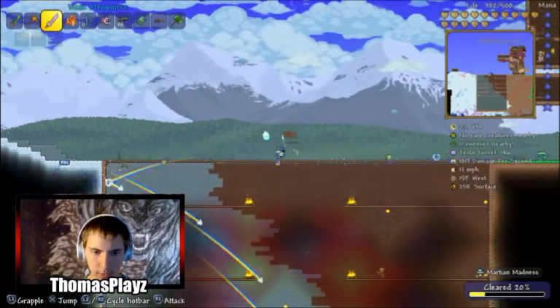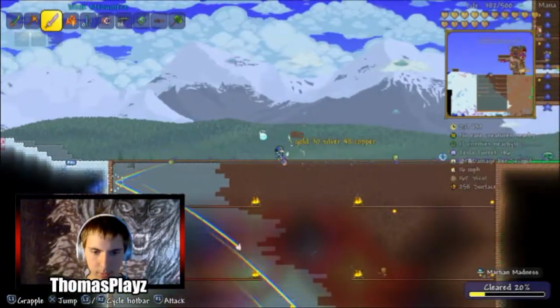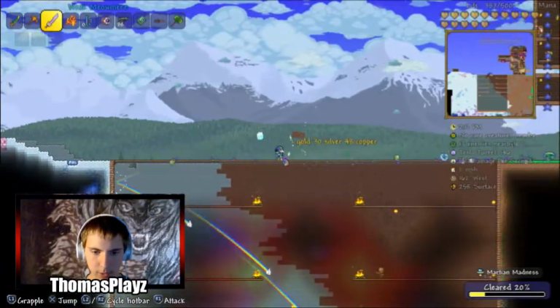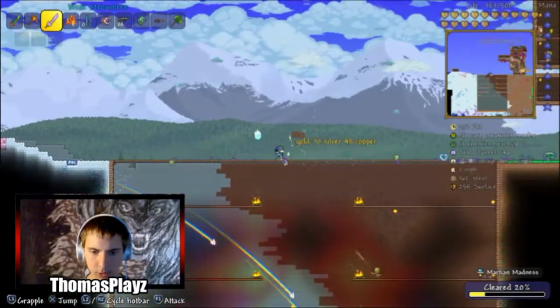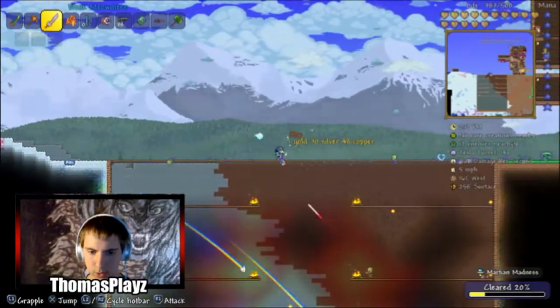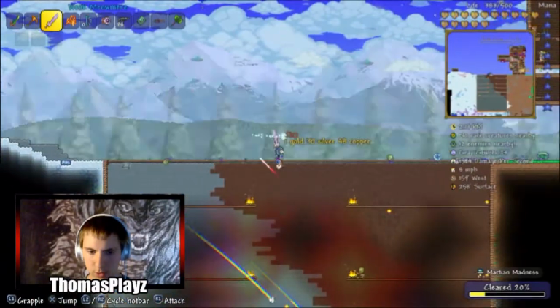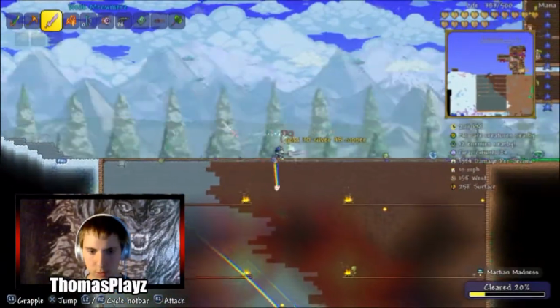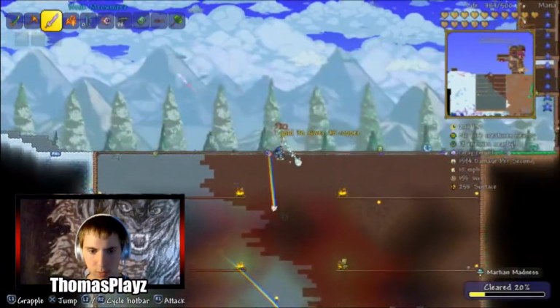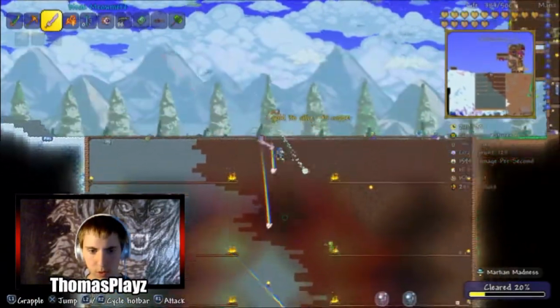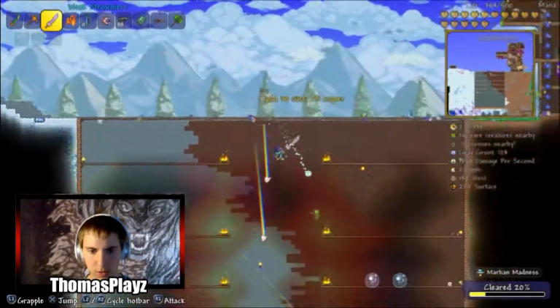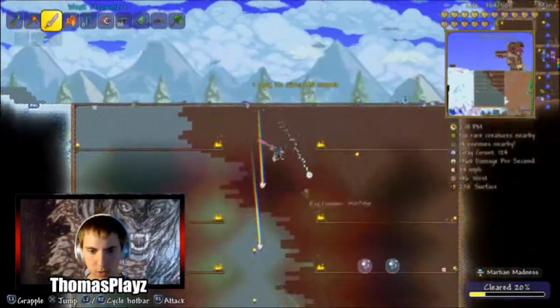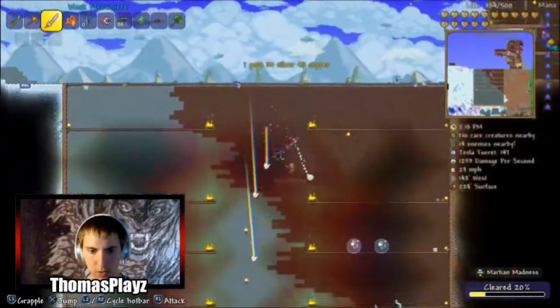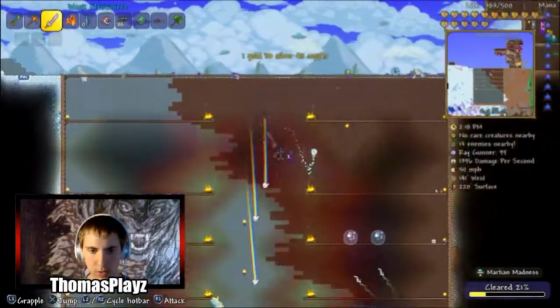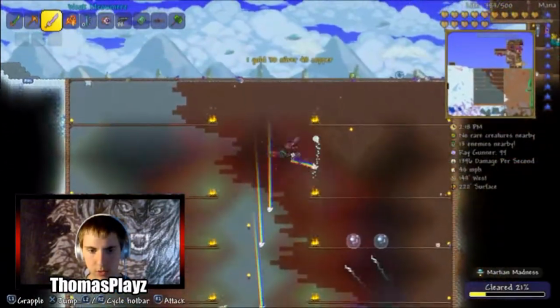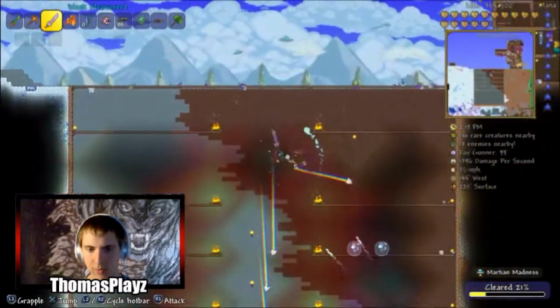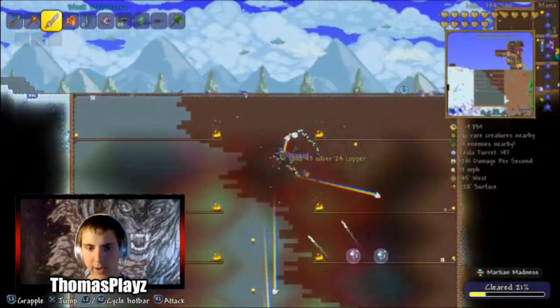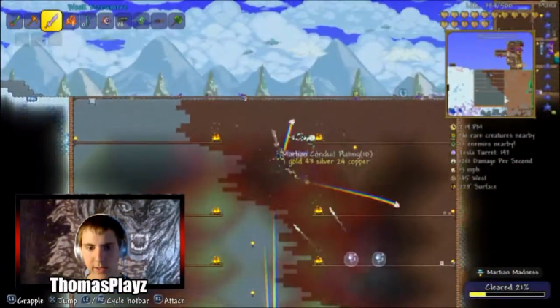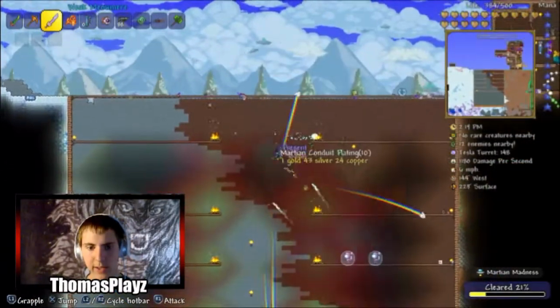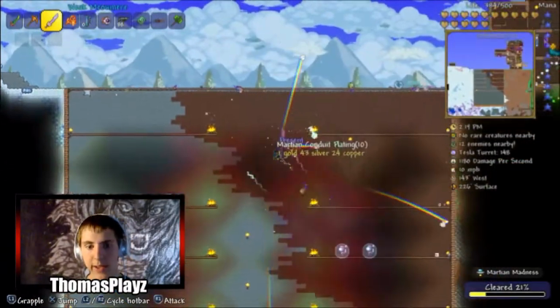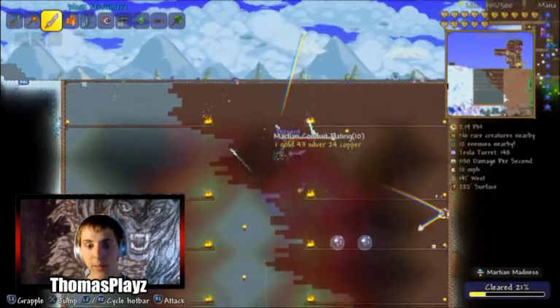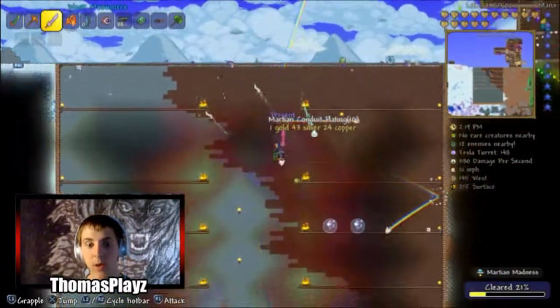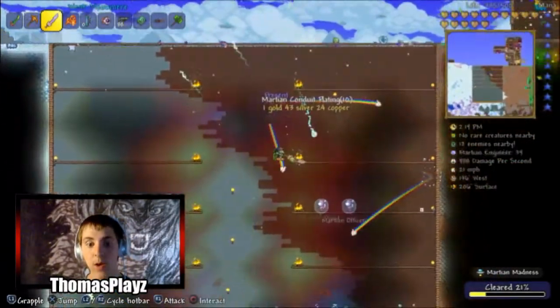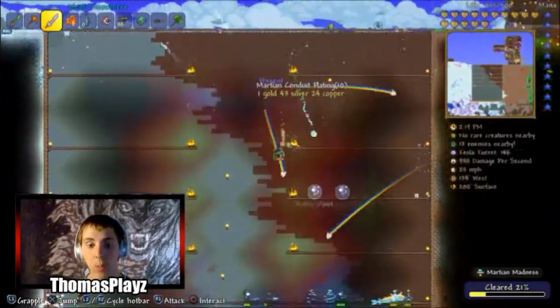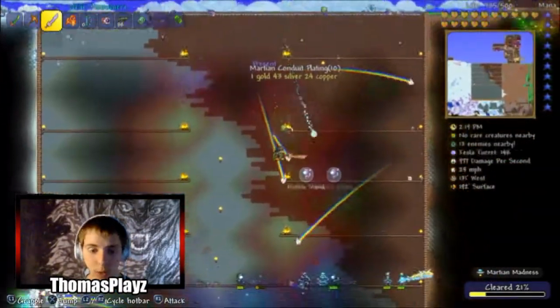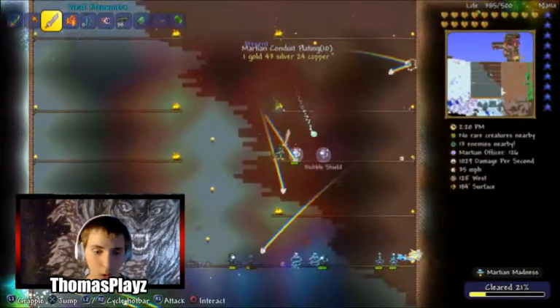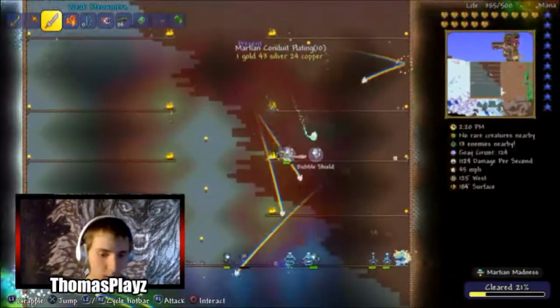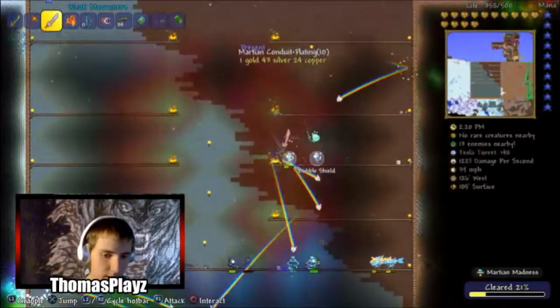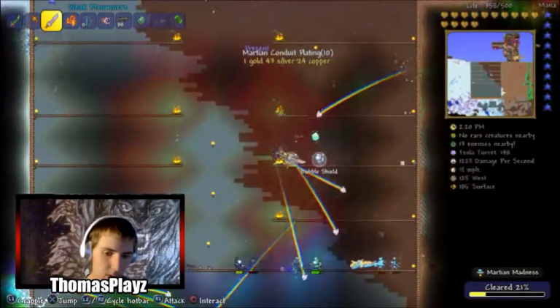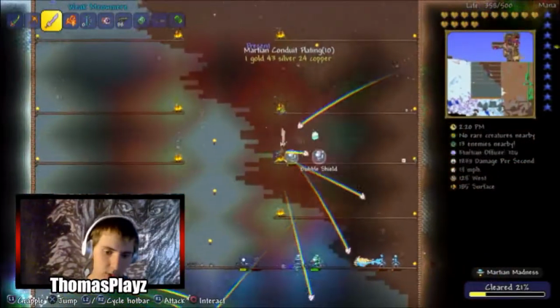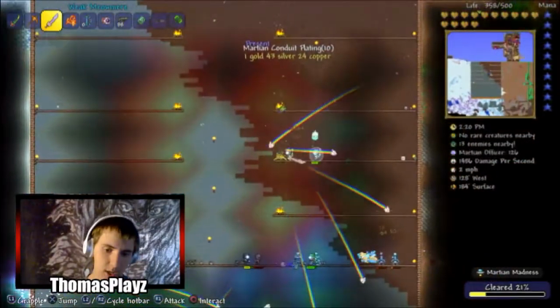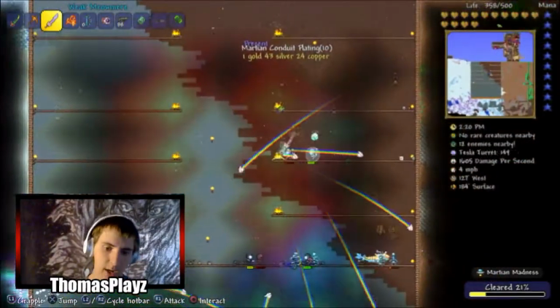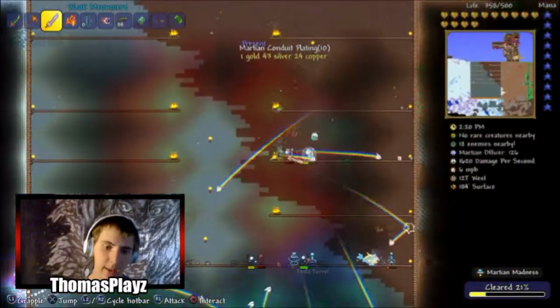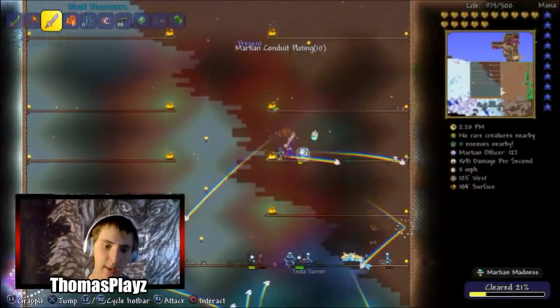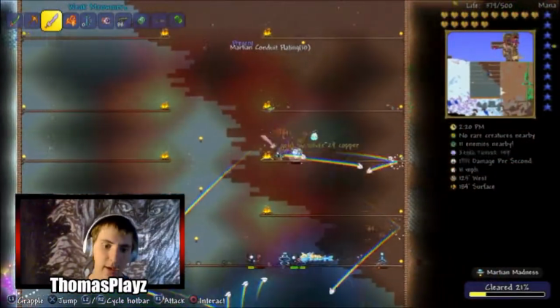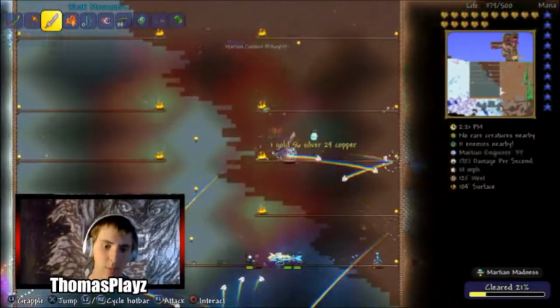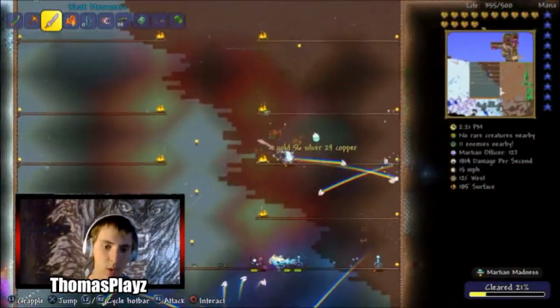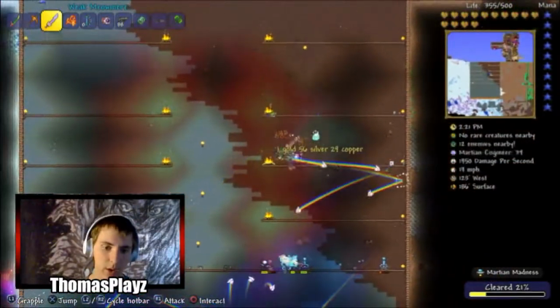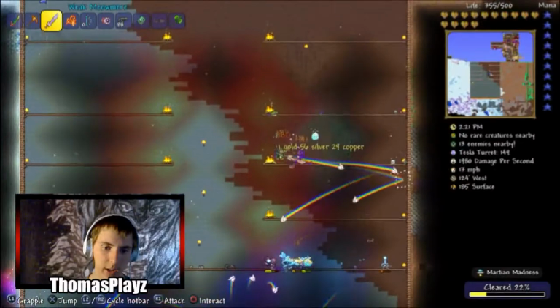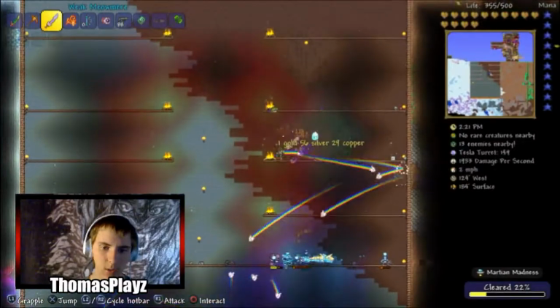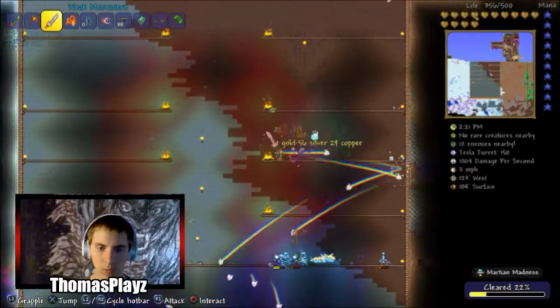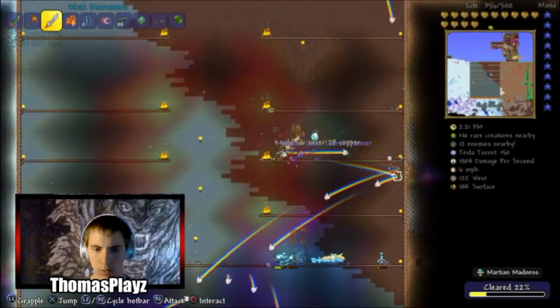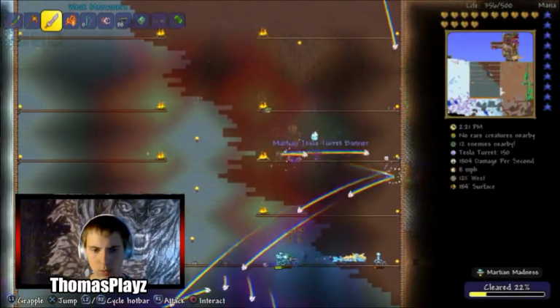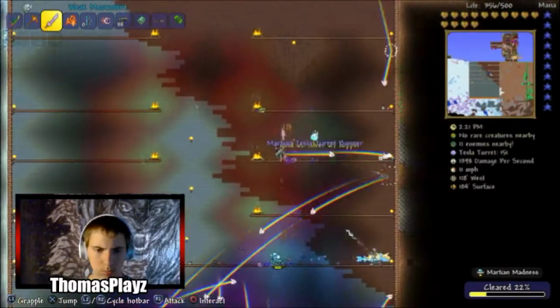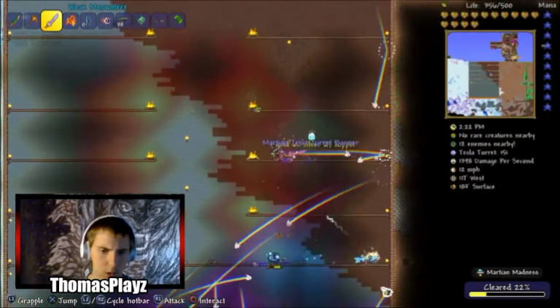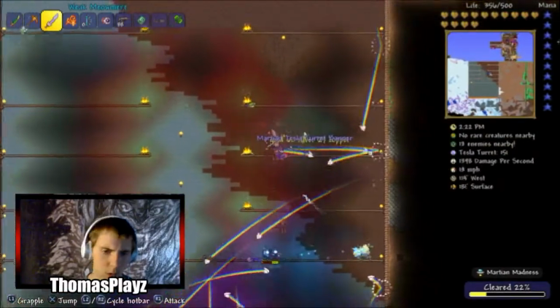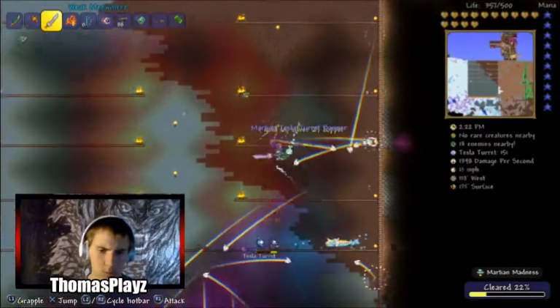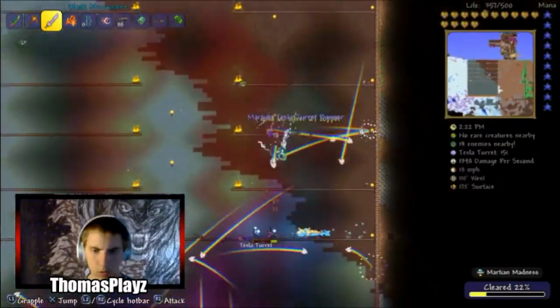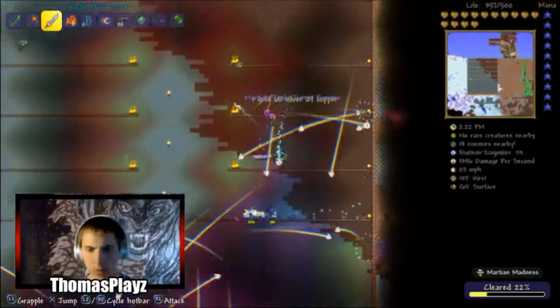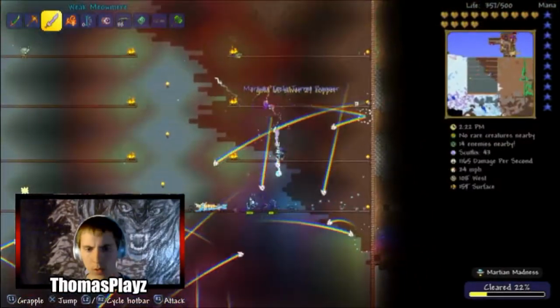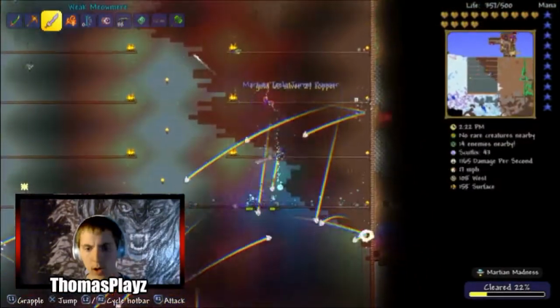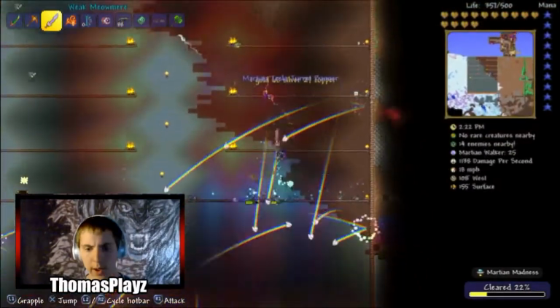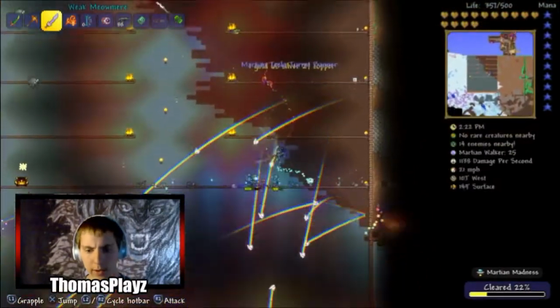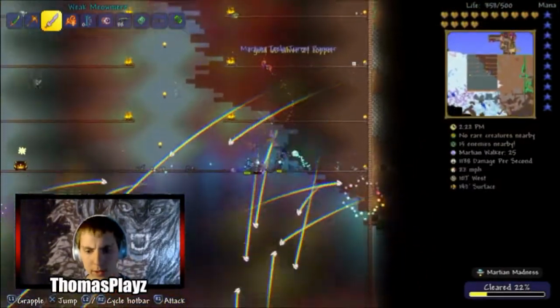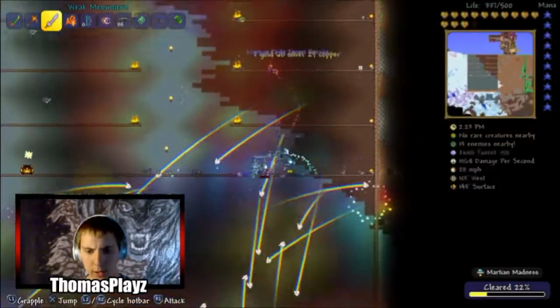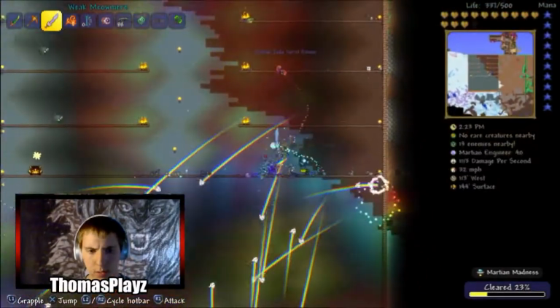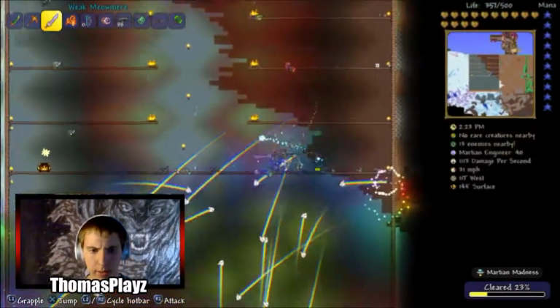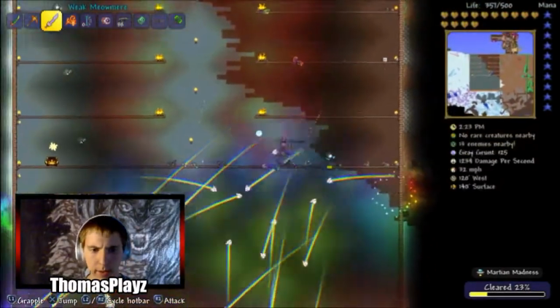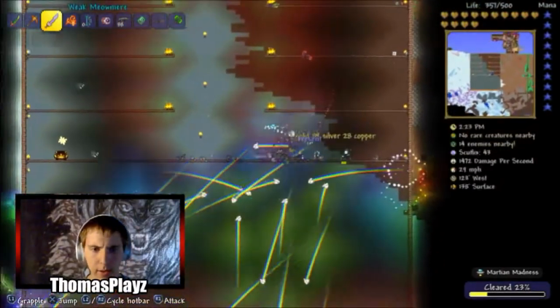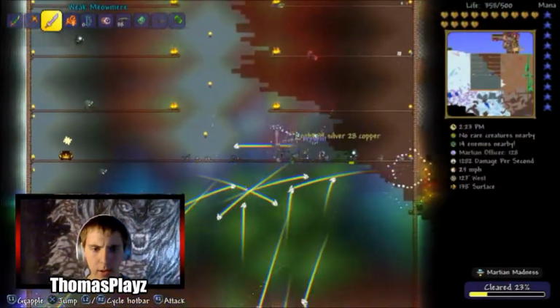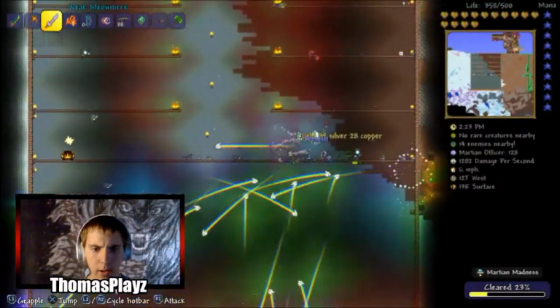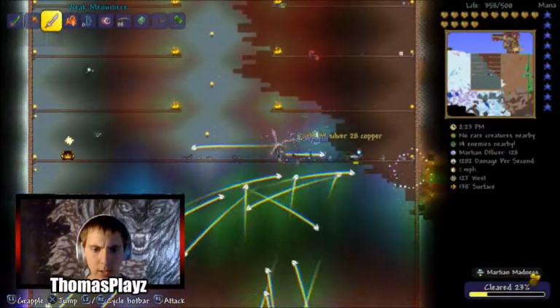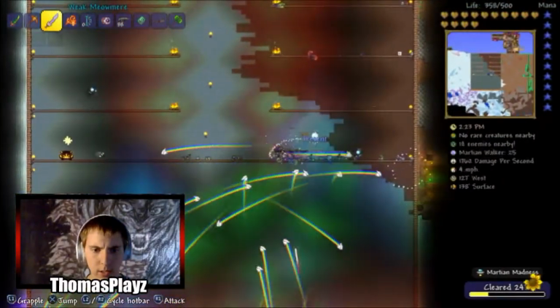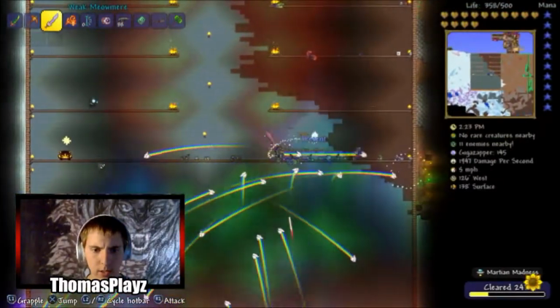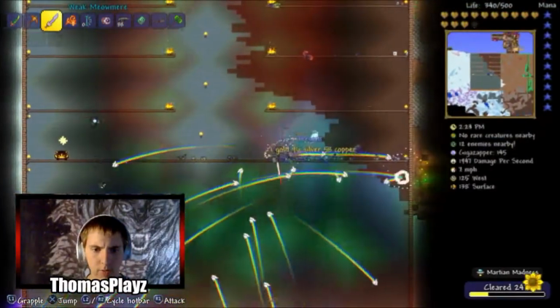All you have to do is find the probe, and when you go to the other side and have a water candle, it raises the spawn rate and stuff.